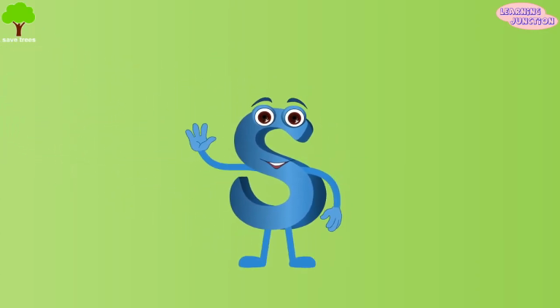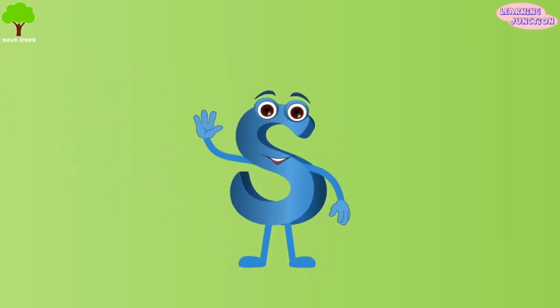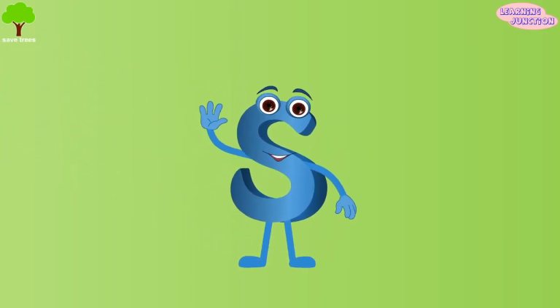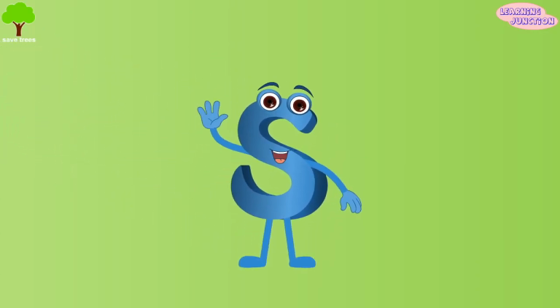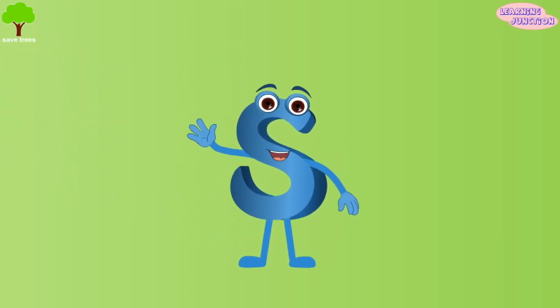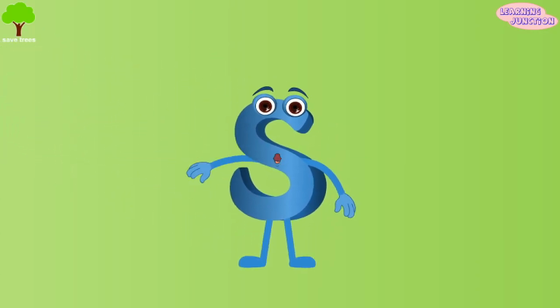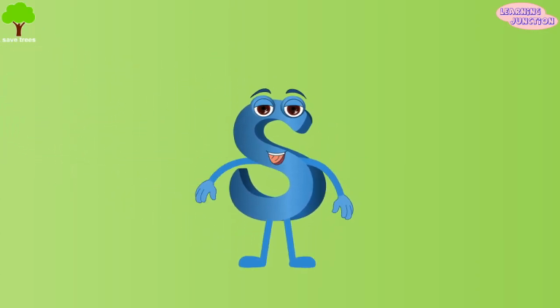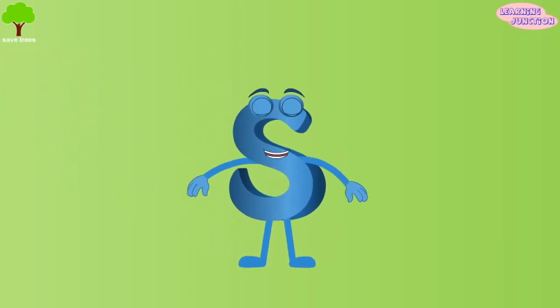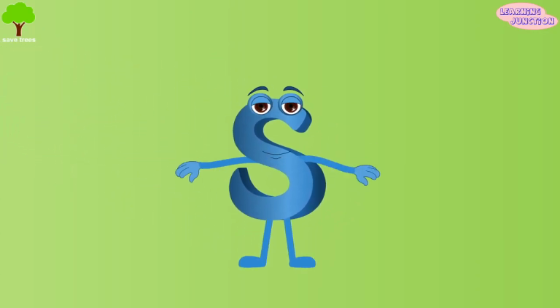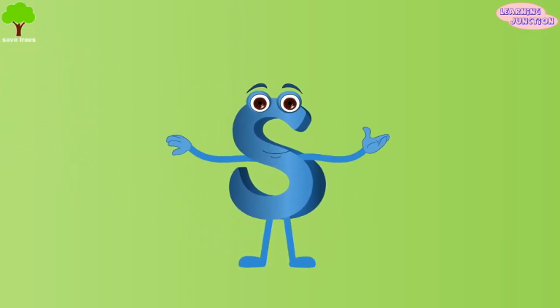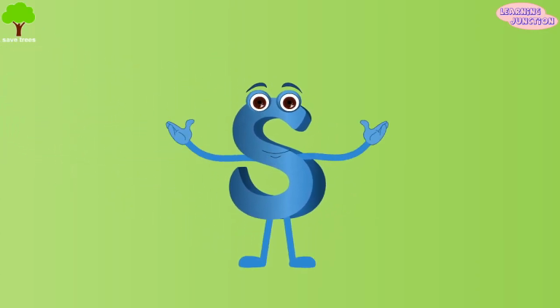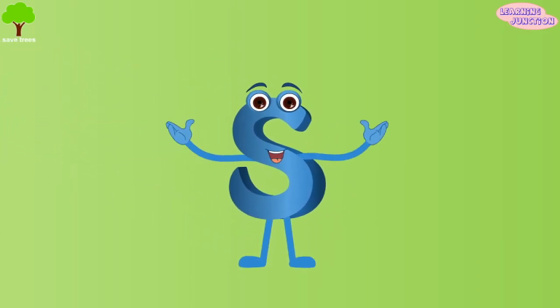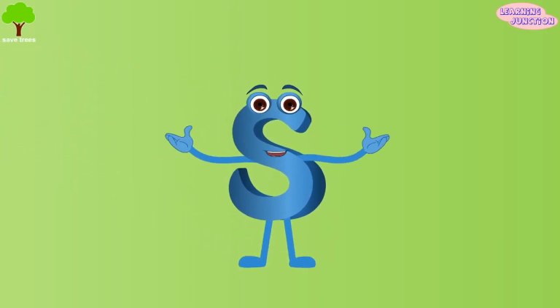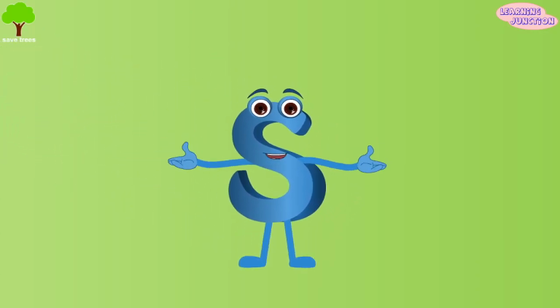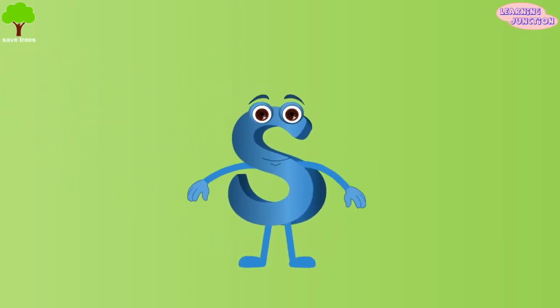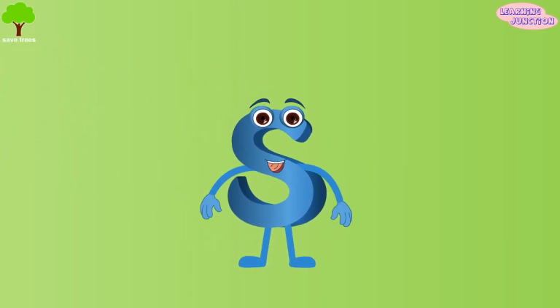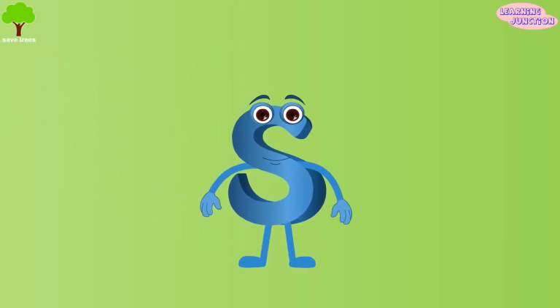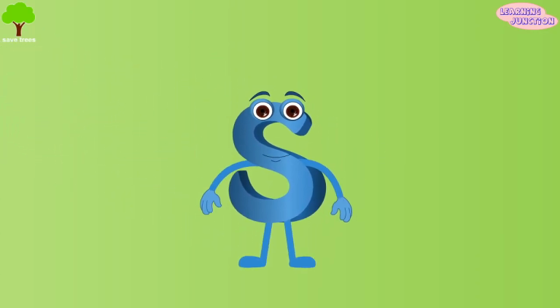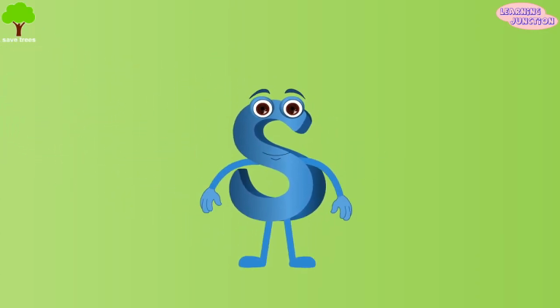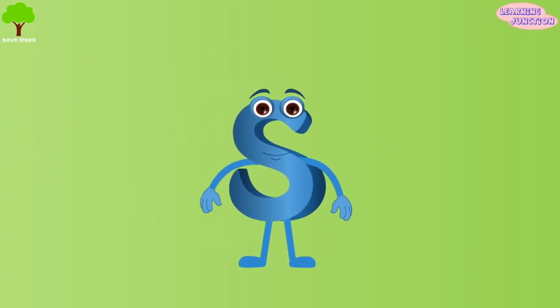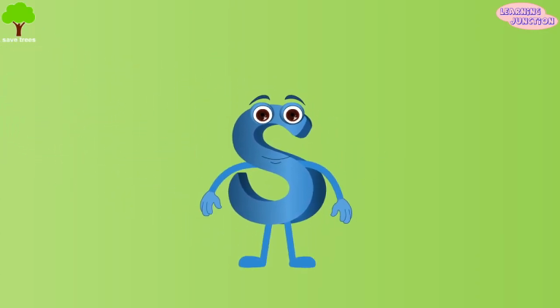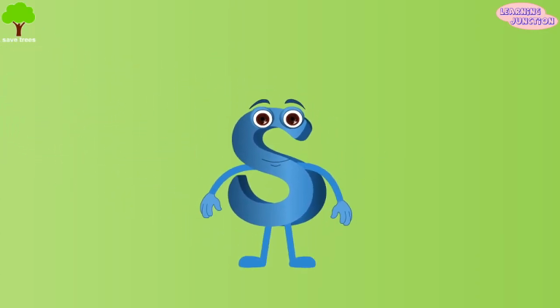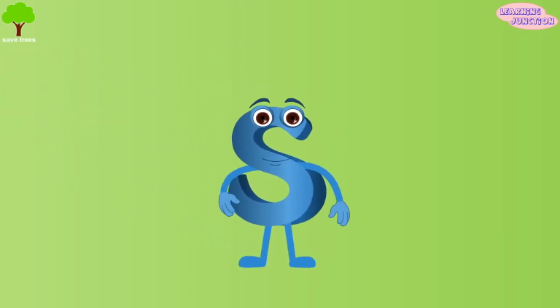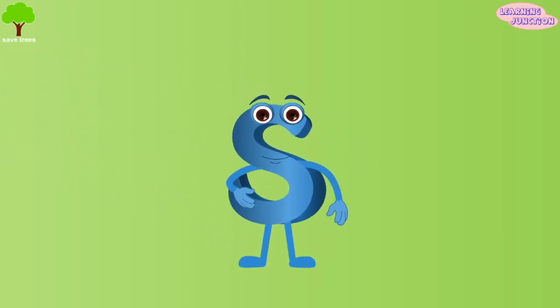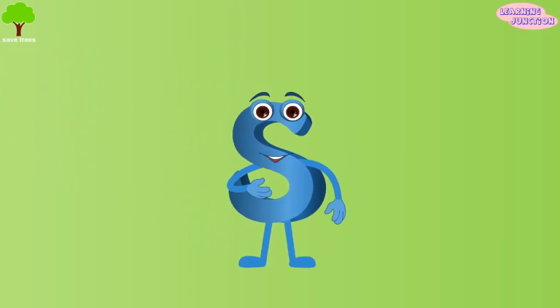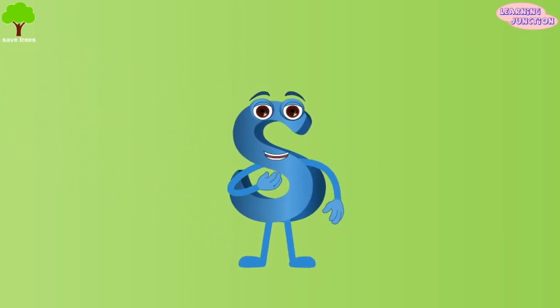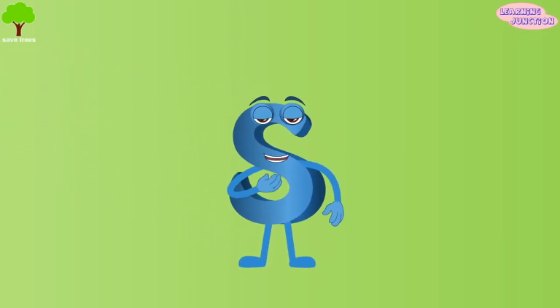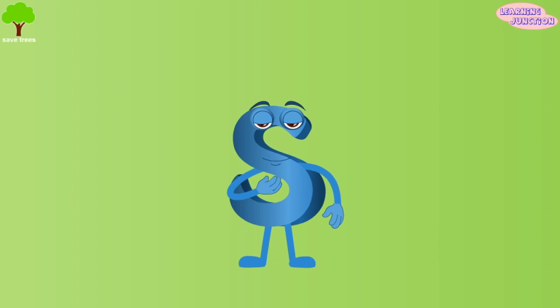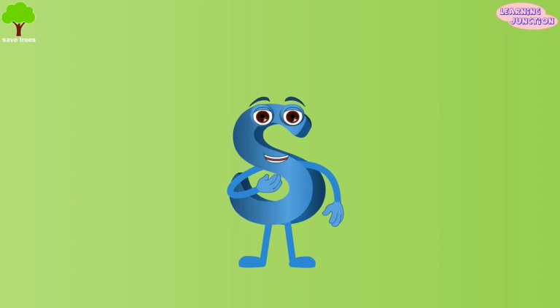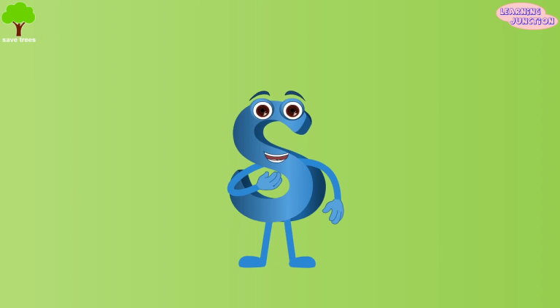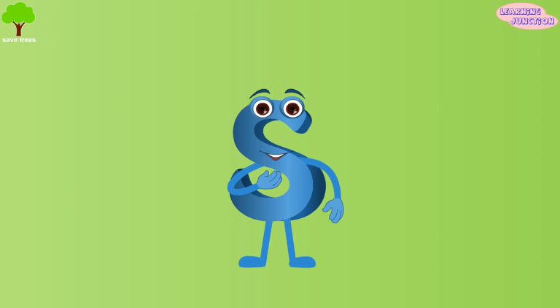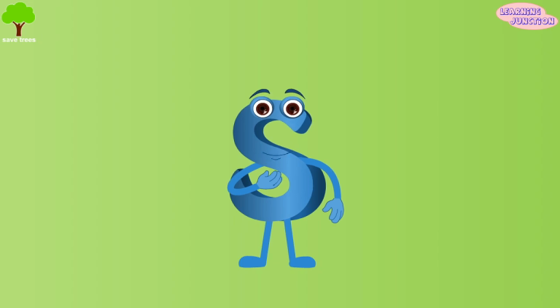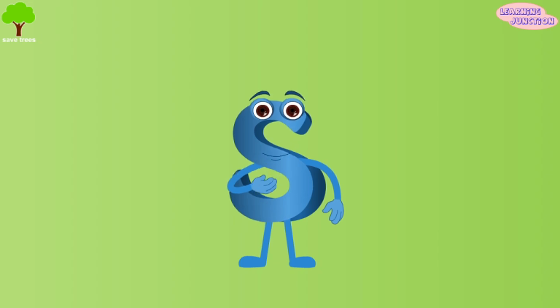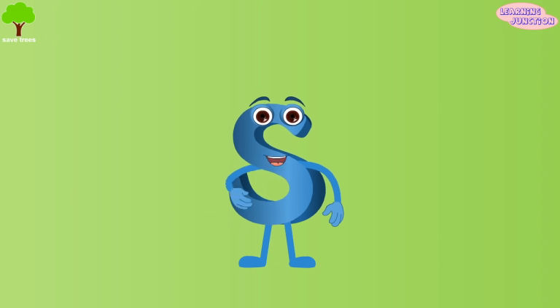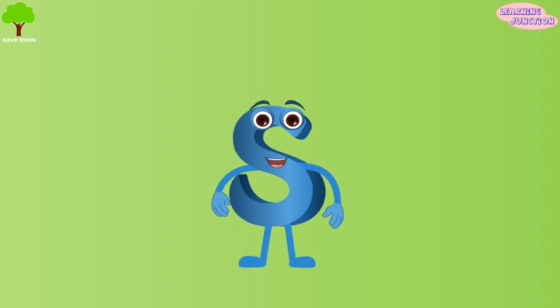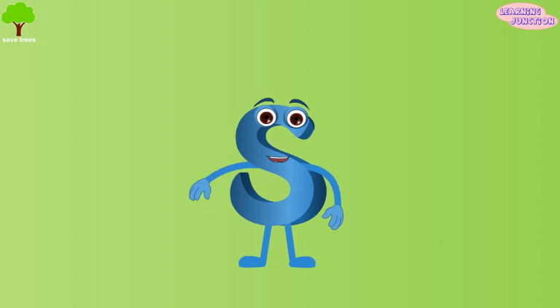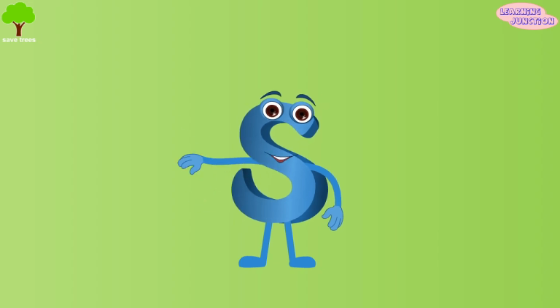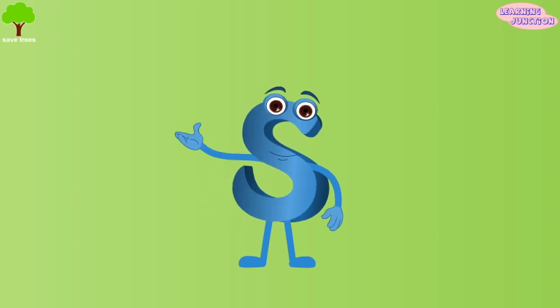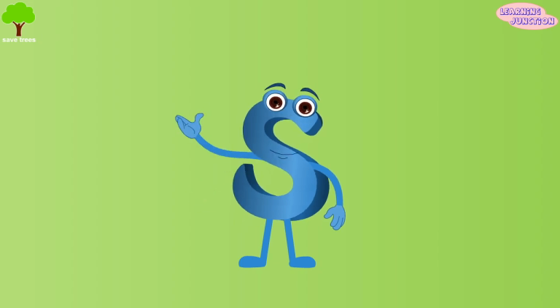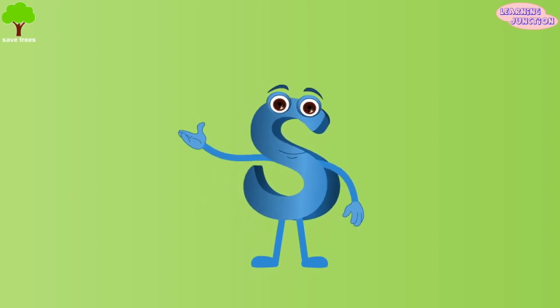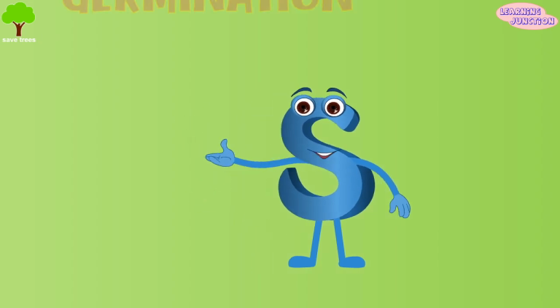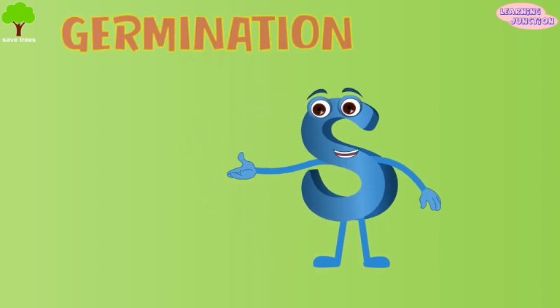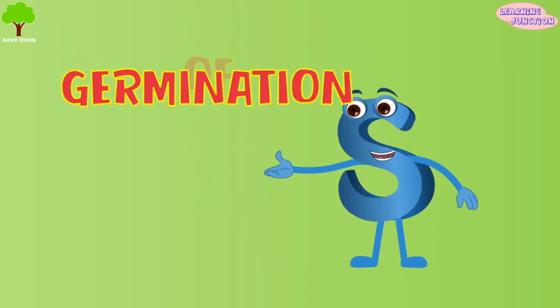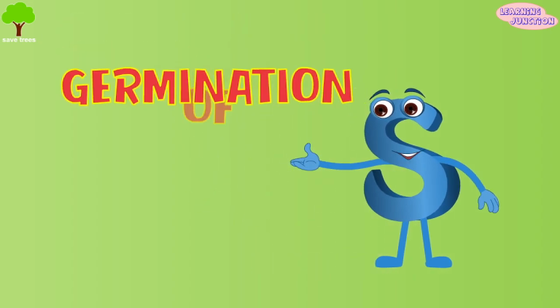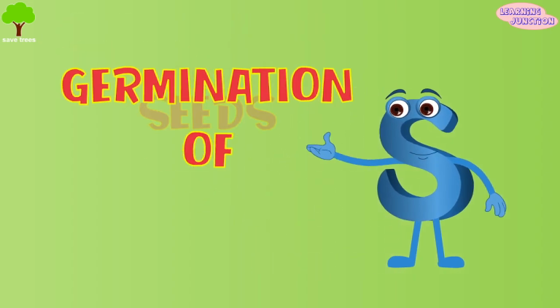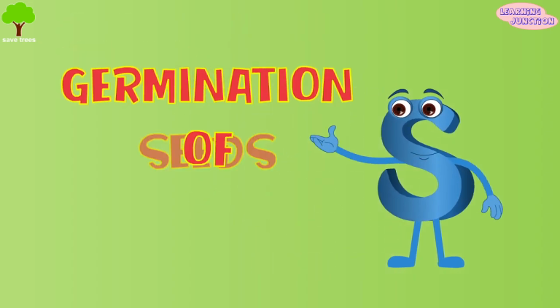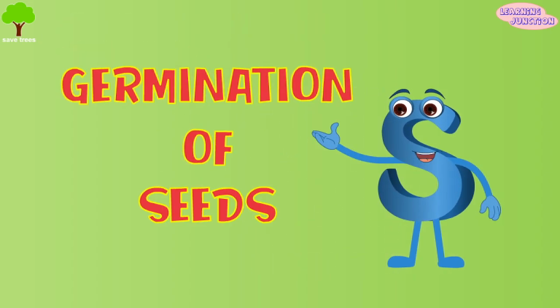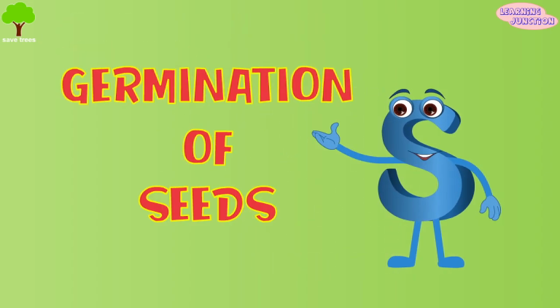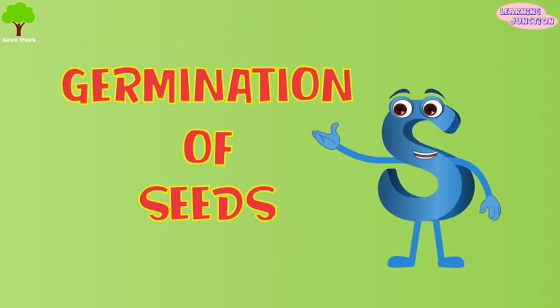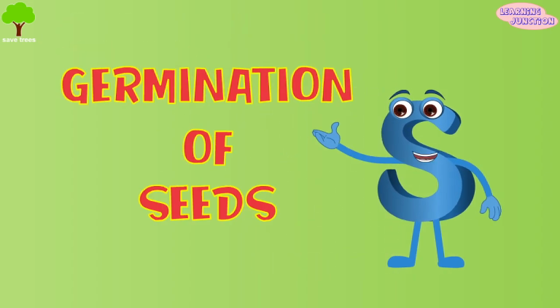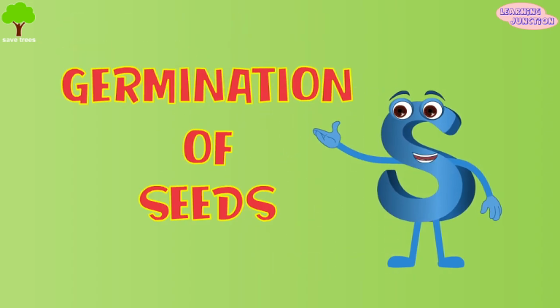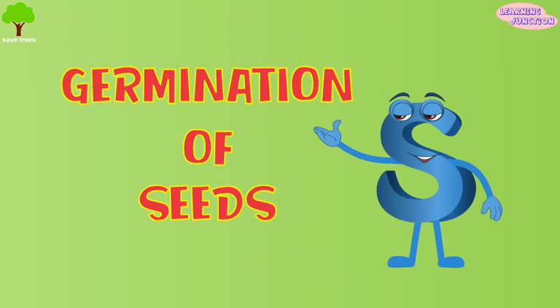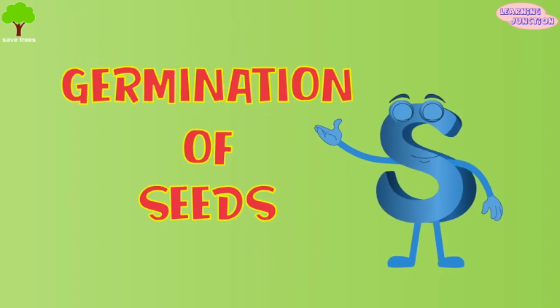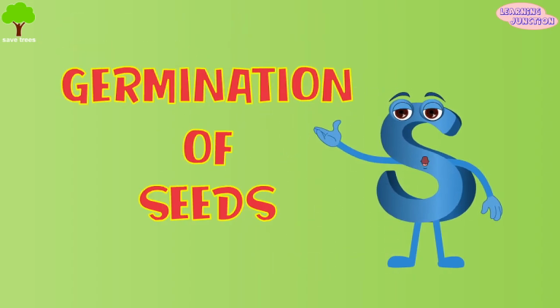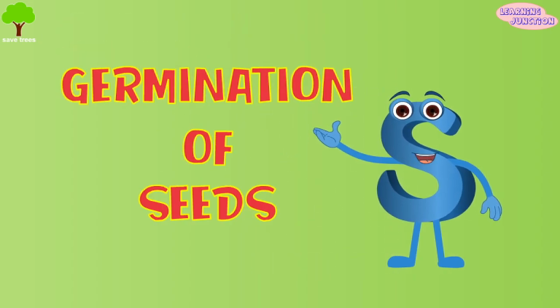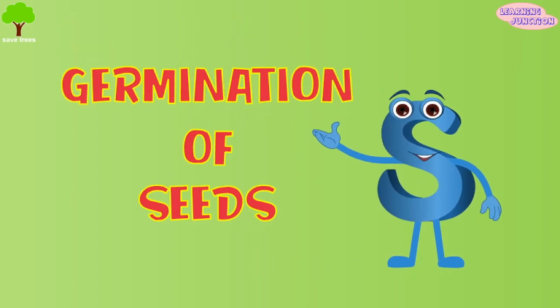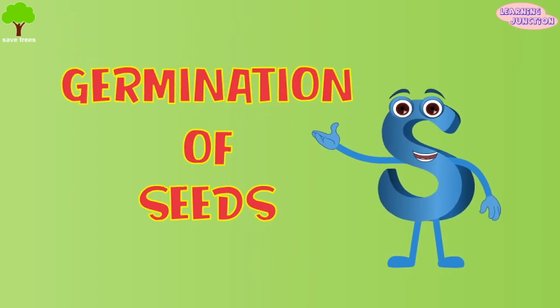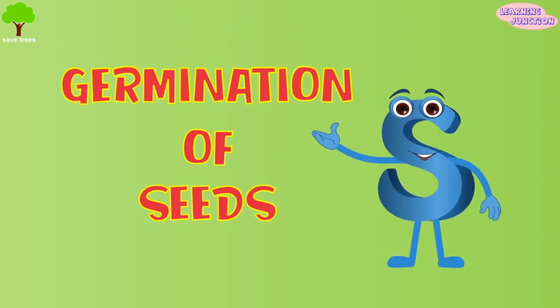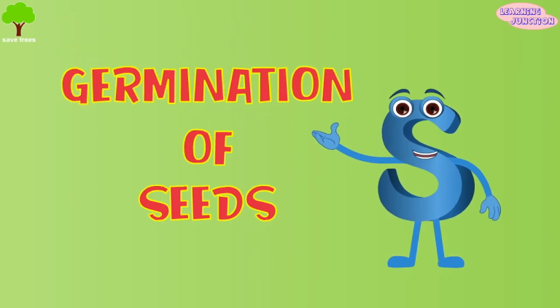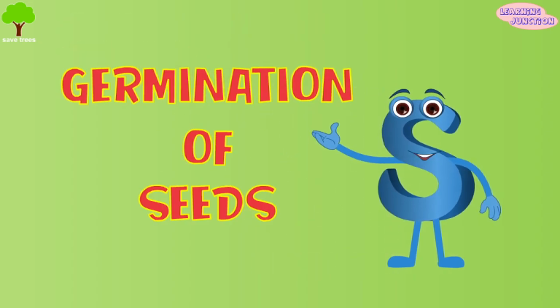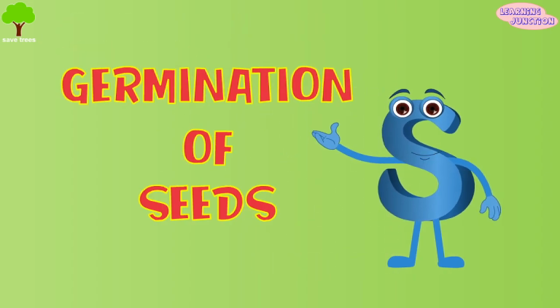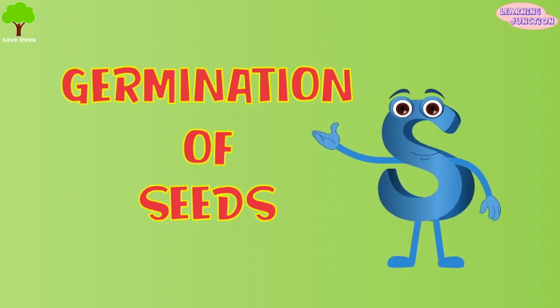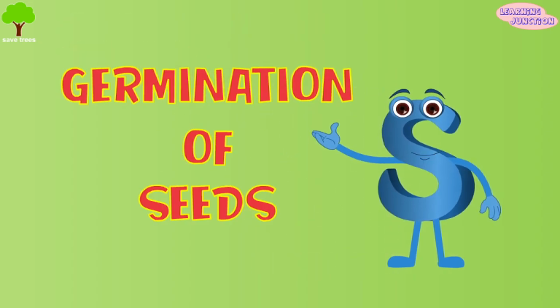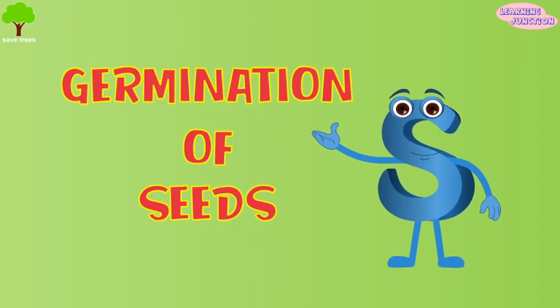Hello friends, how are you all? I am your friend and today we will learn about germination of seeds.